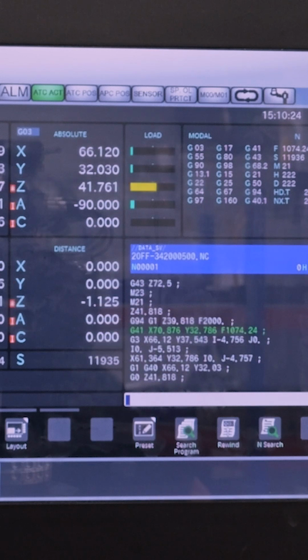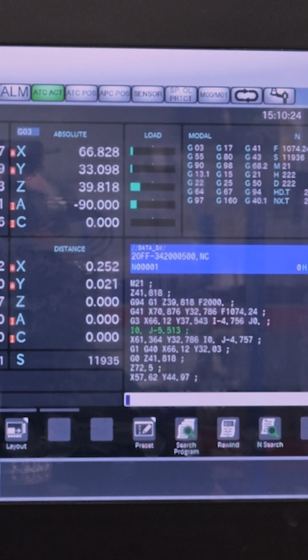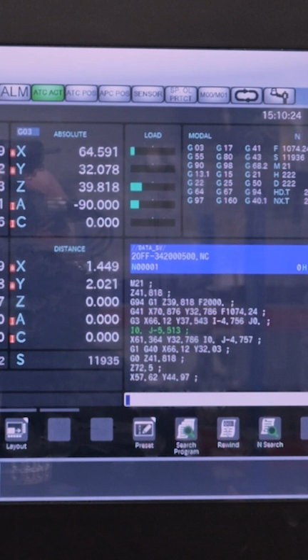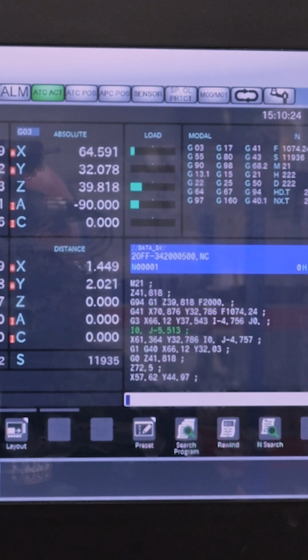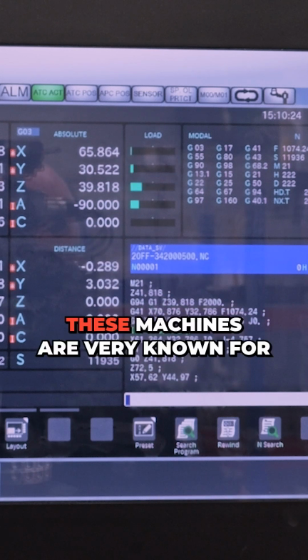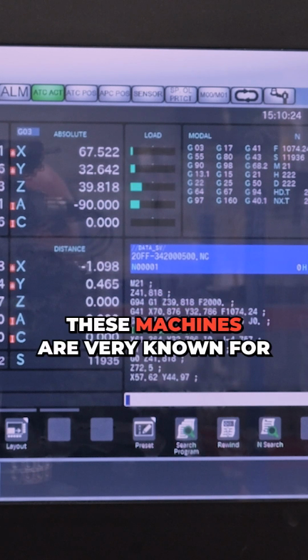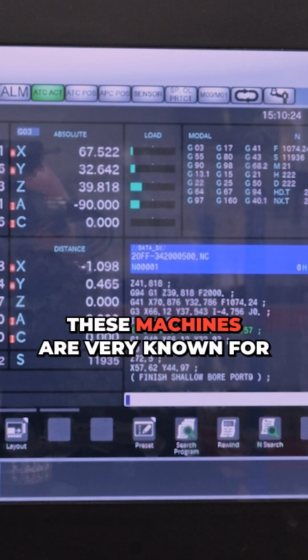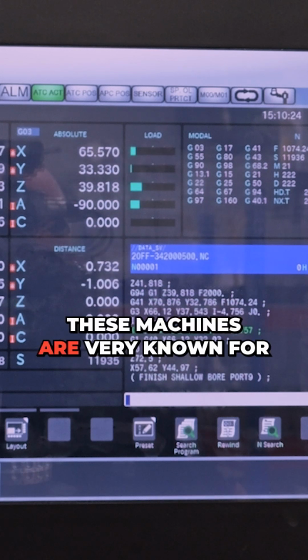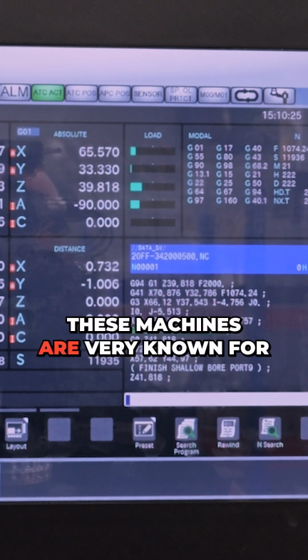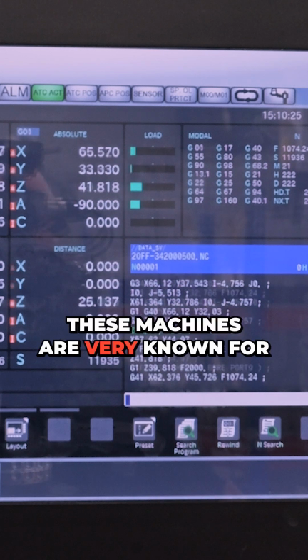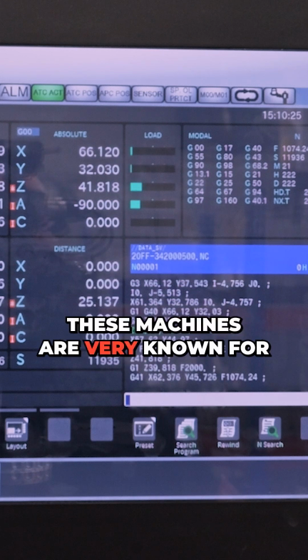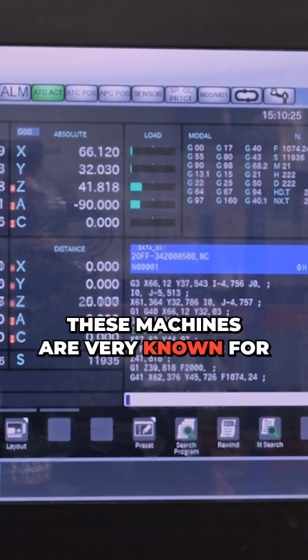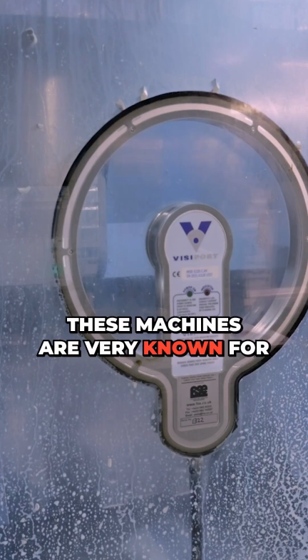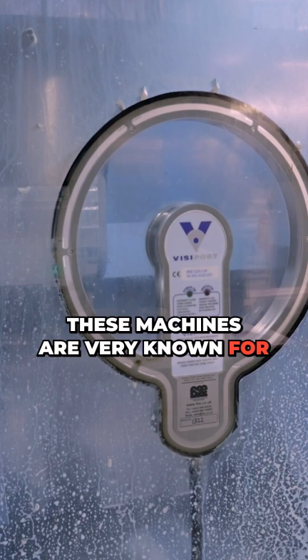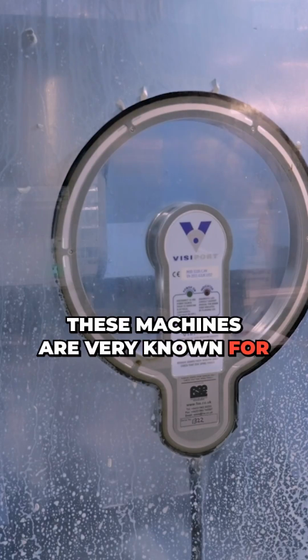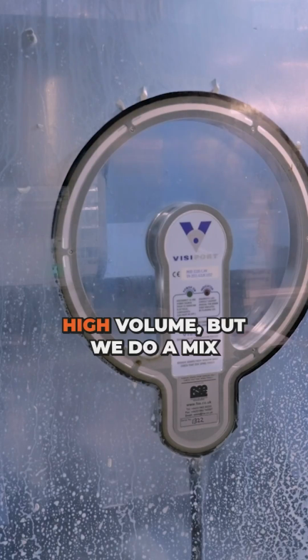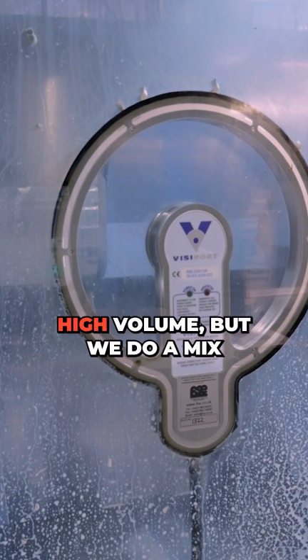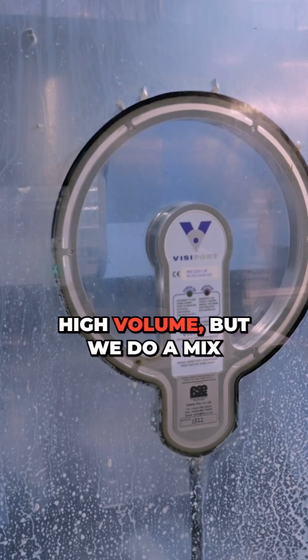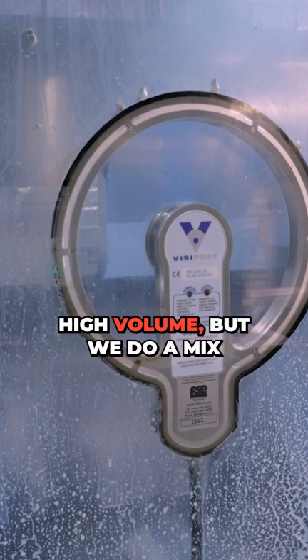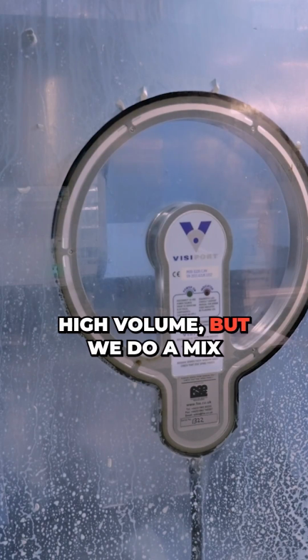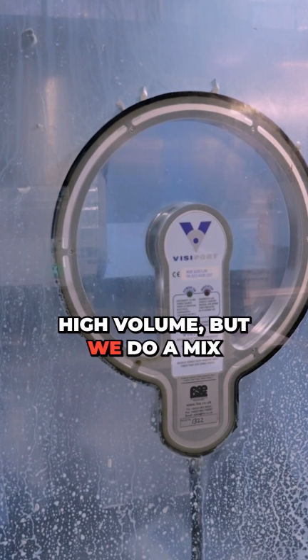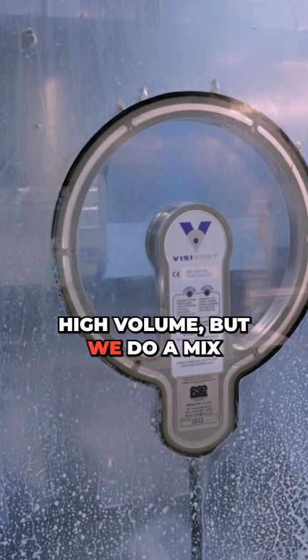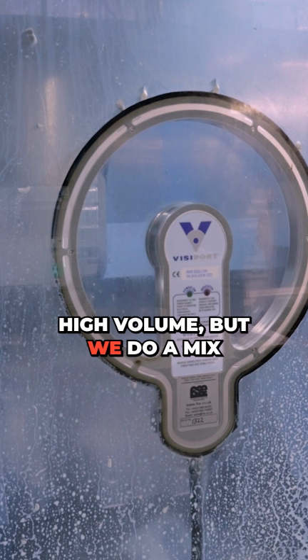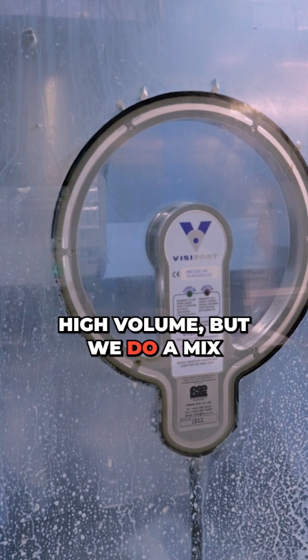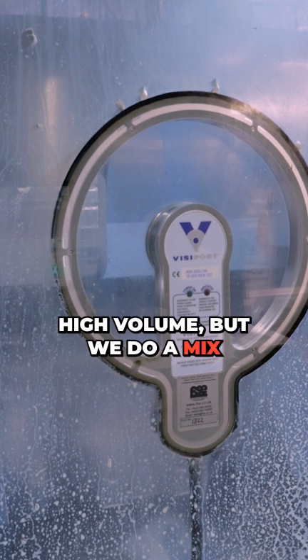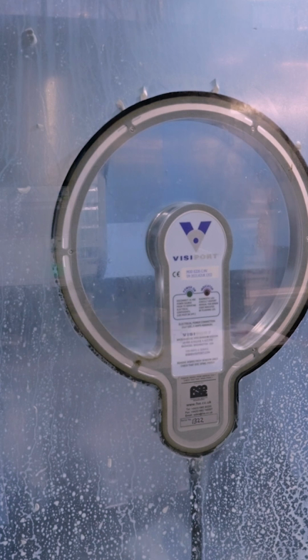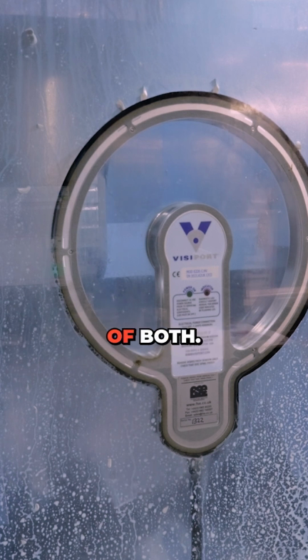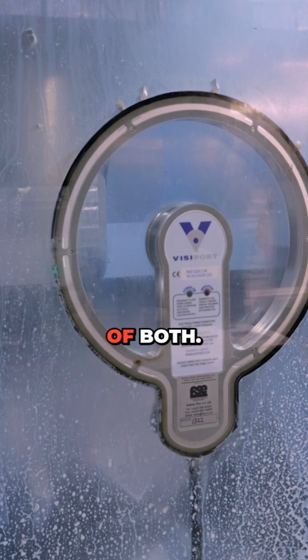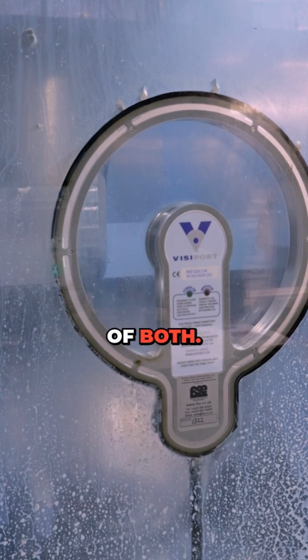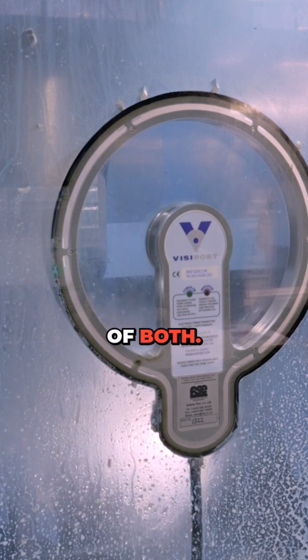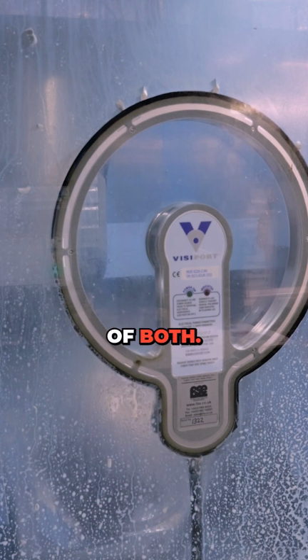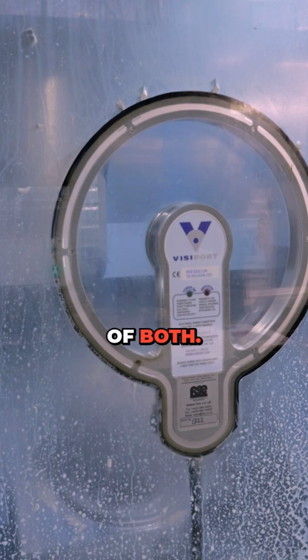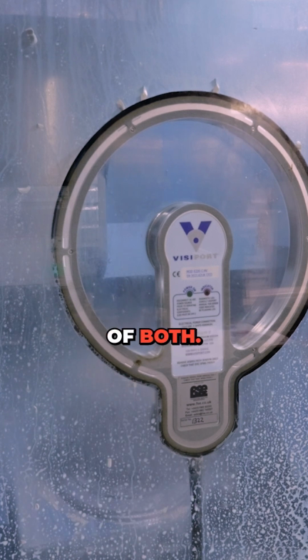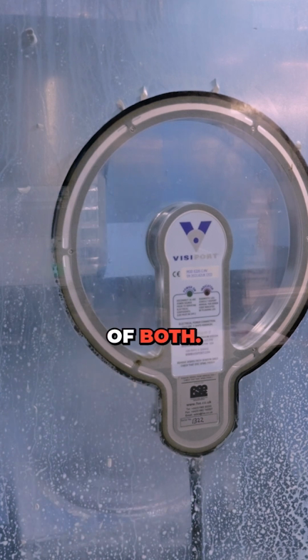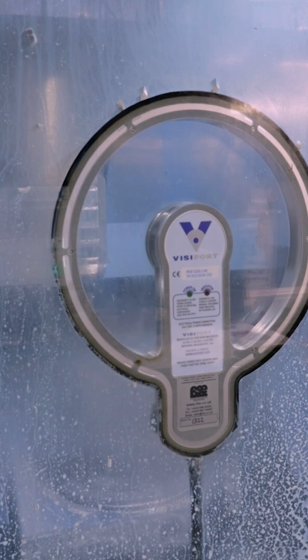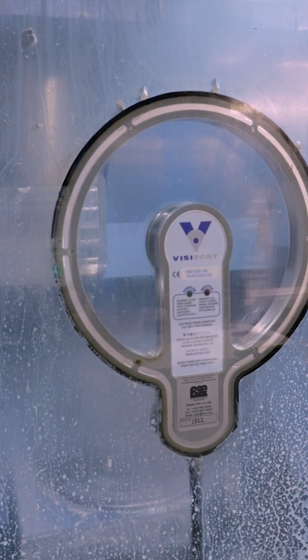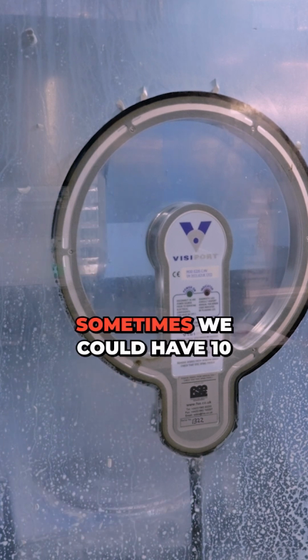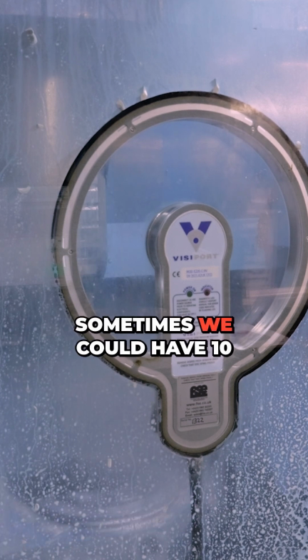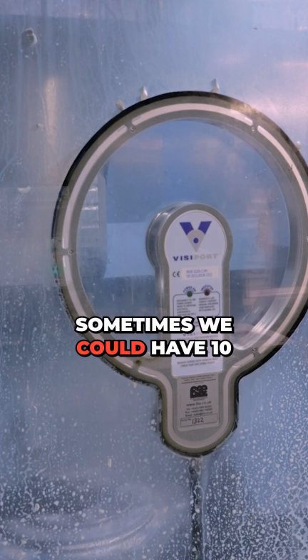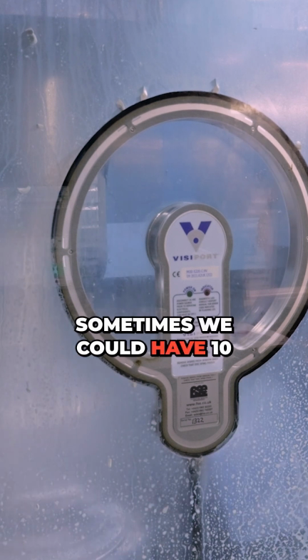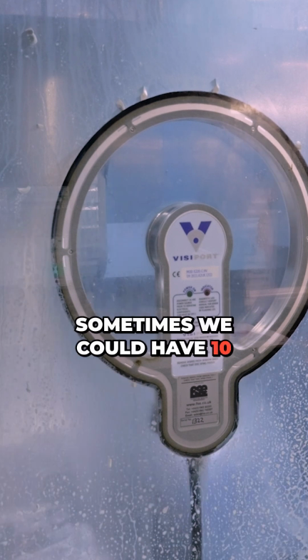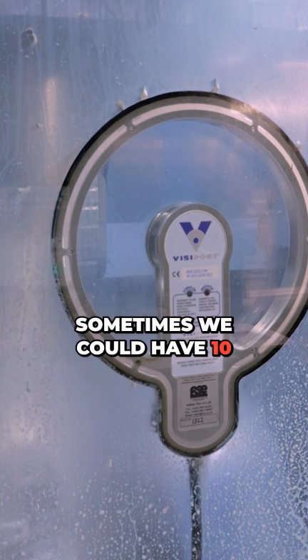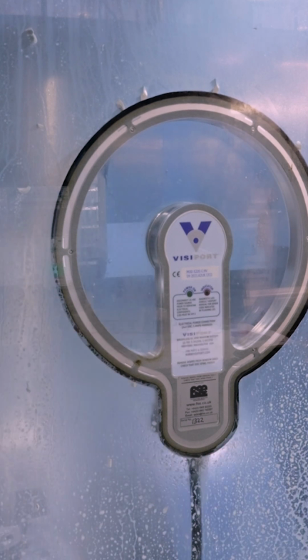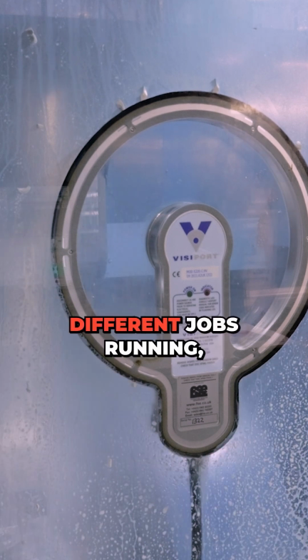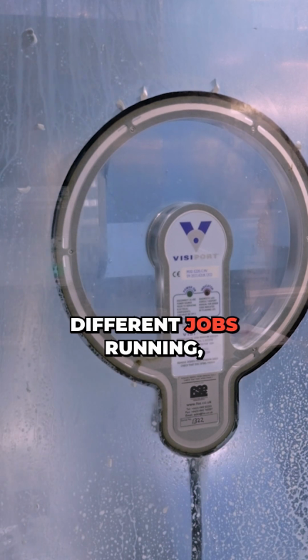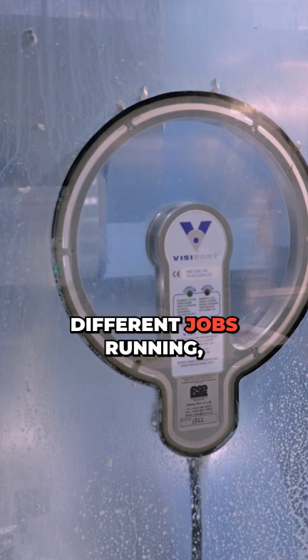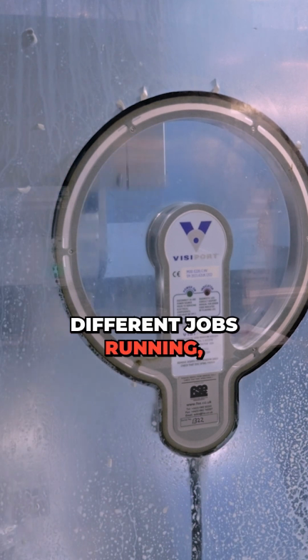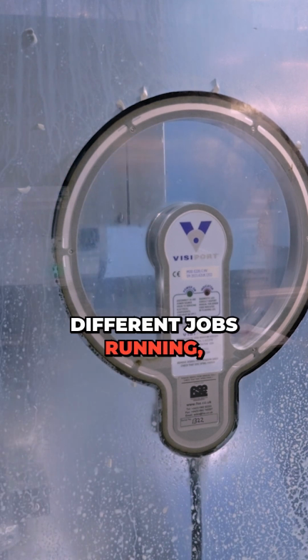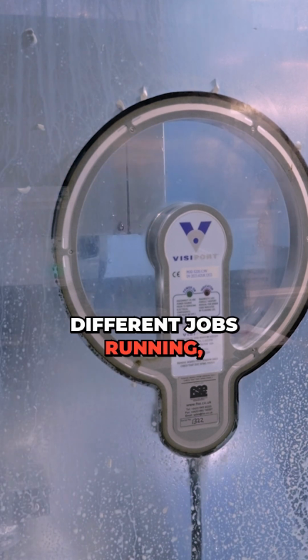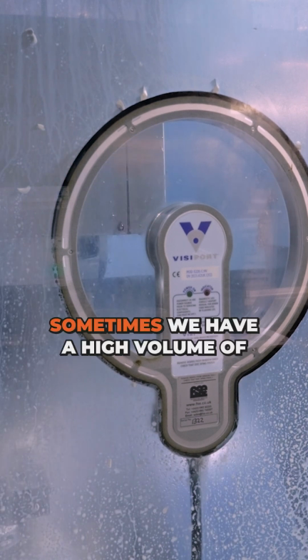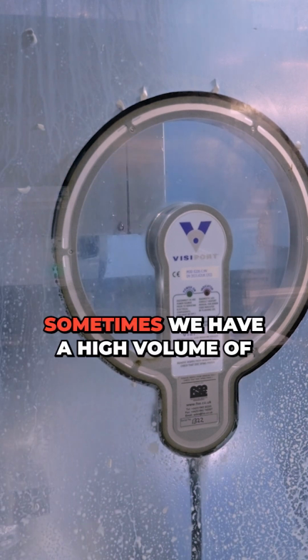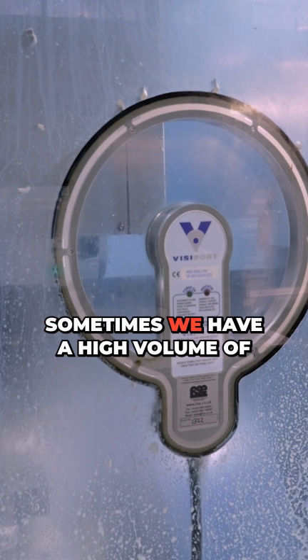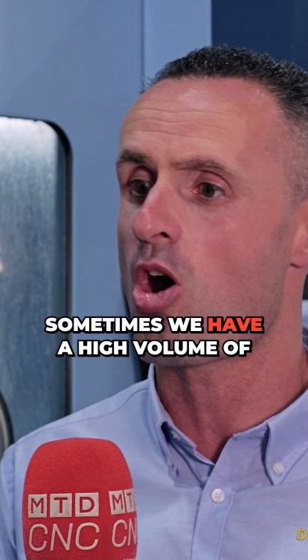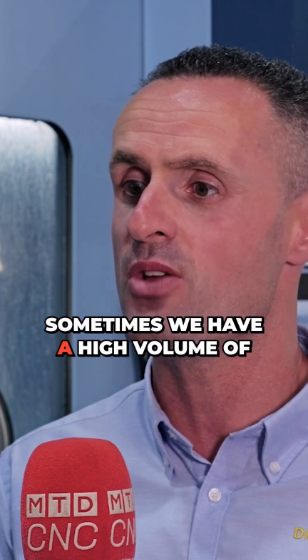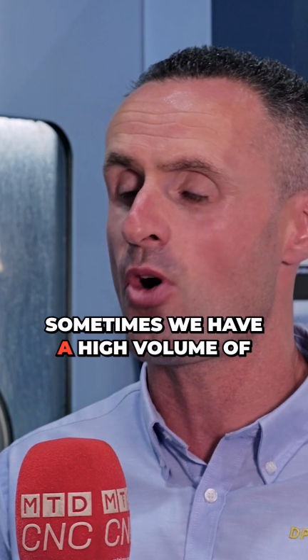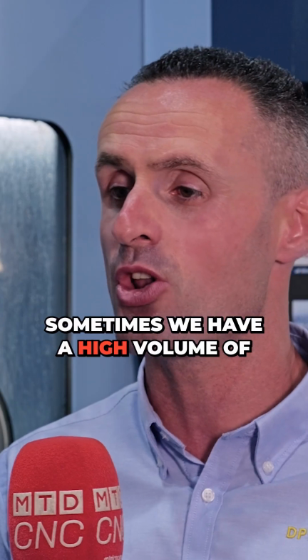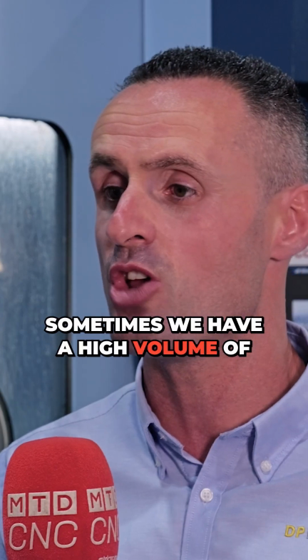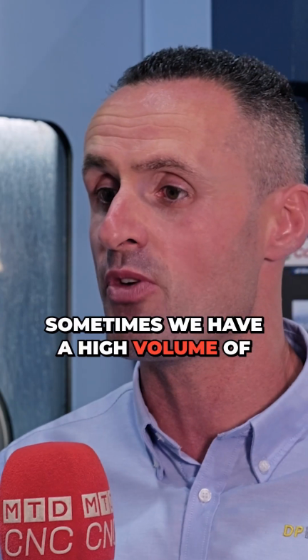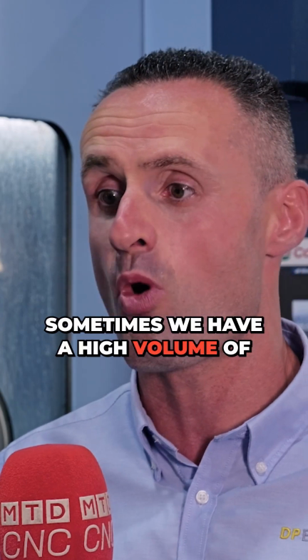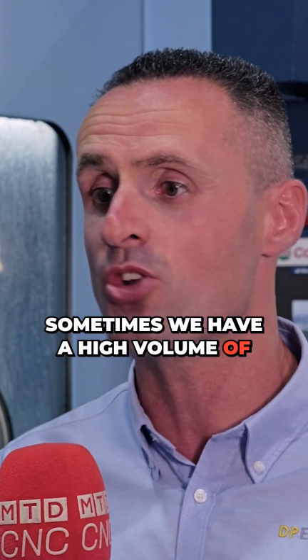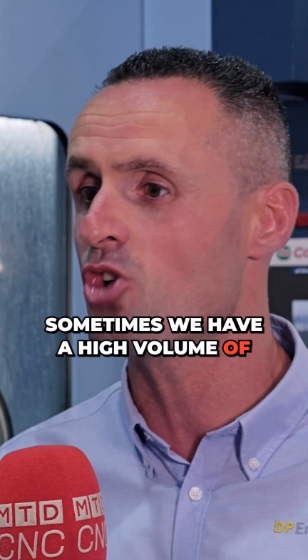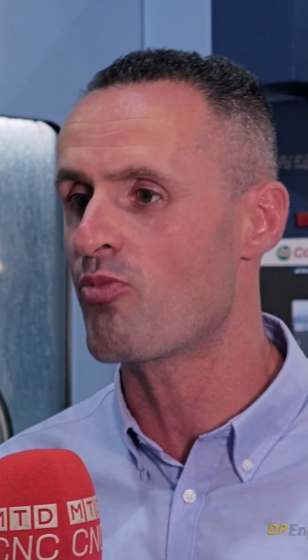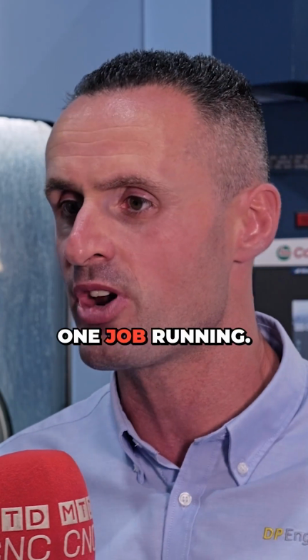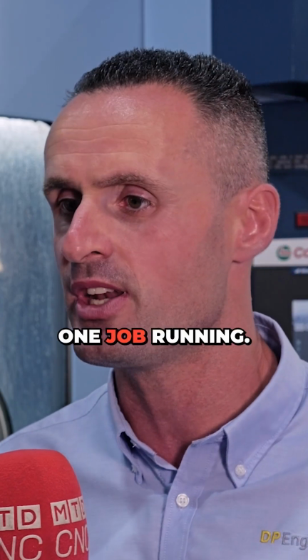These machines are very known for high volume, but we do a mix of both. Sometimes we could have 10 different jobs running, and sometimes we have a high volume of one job running.